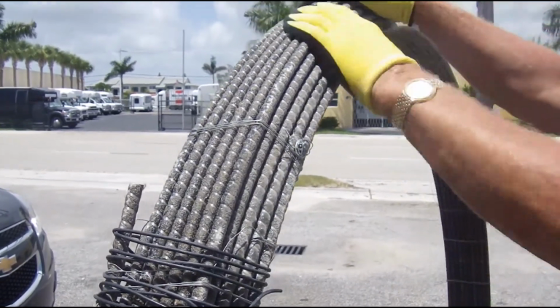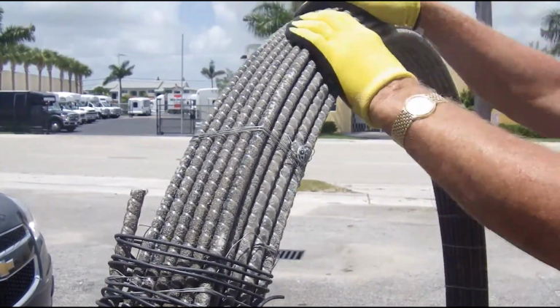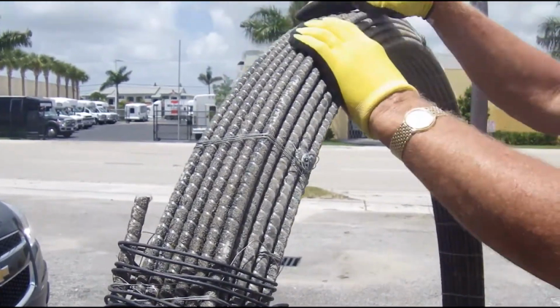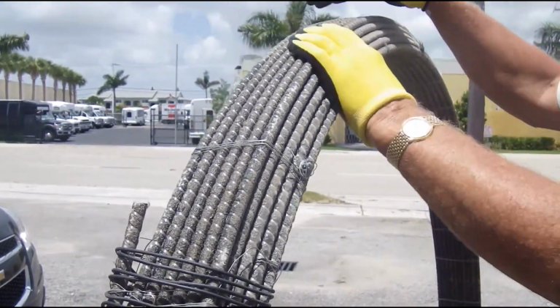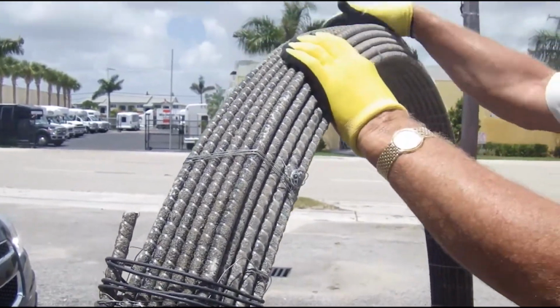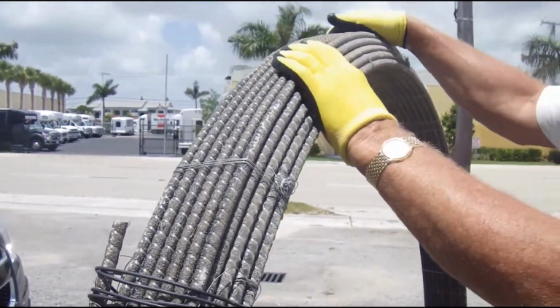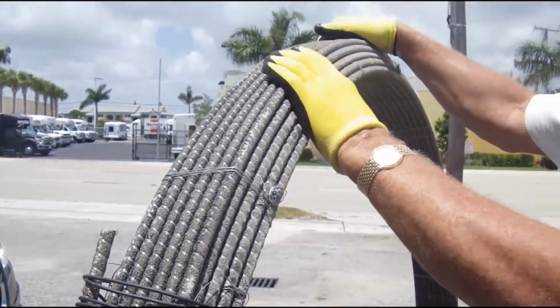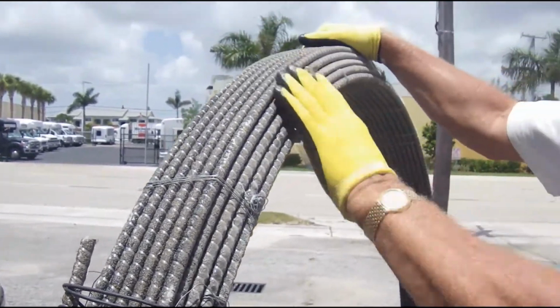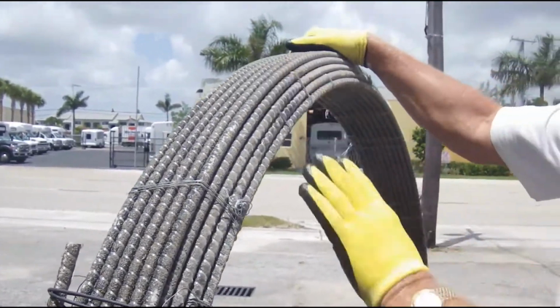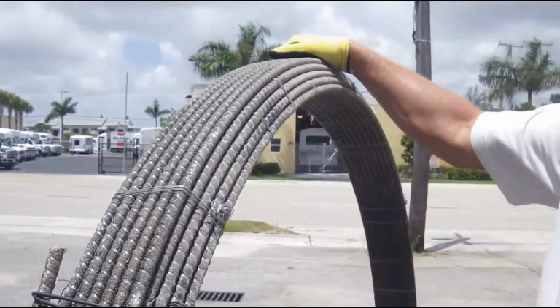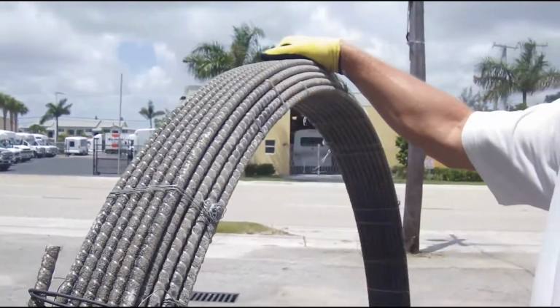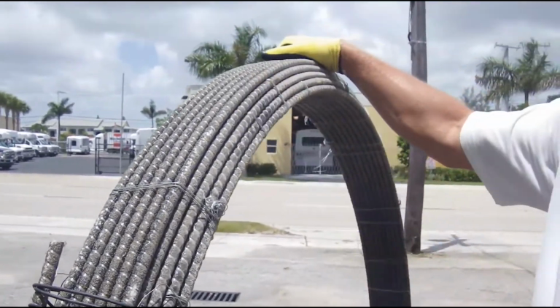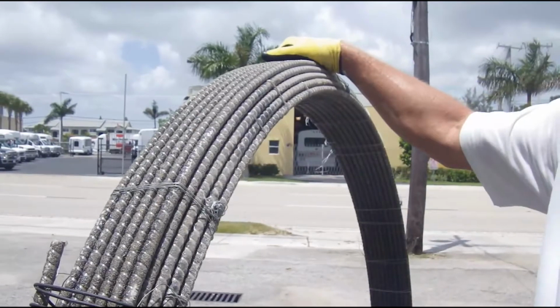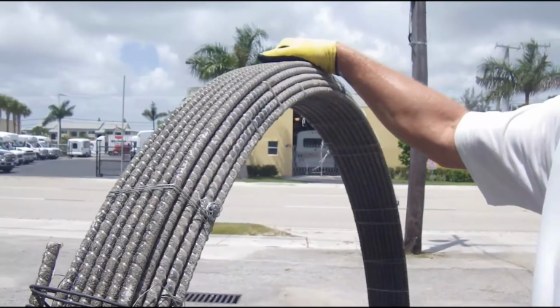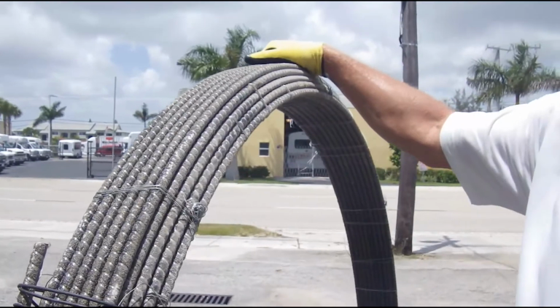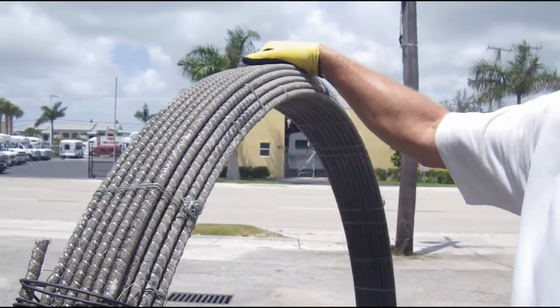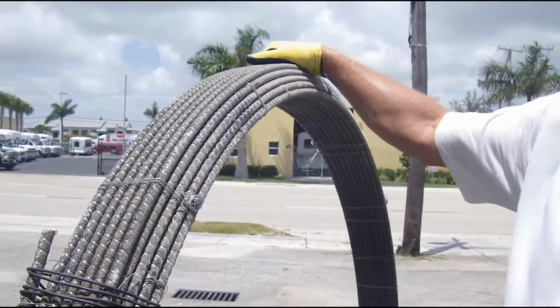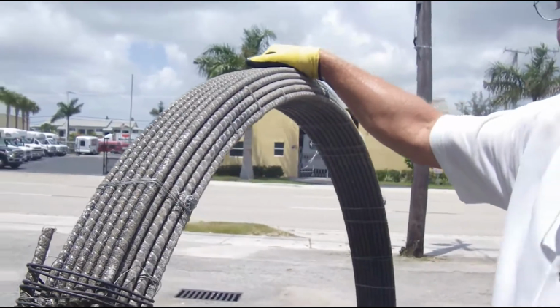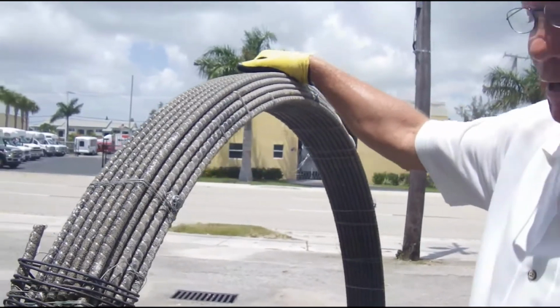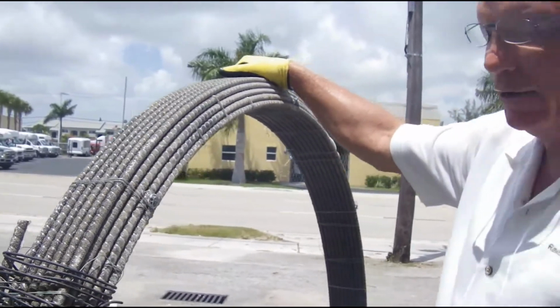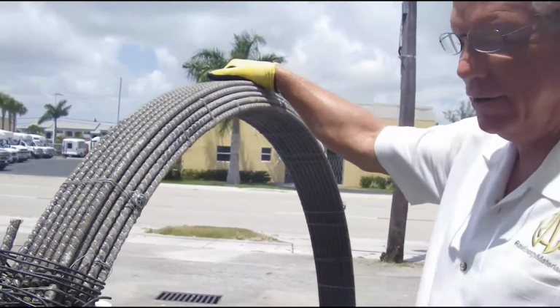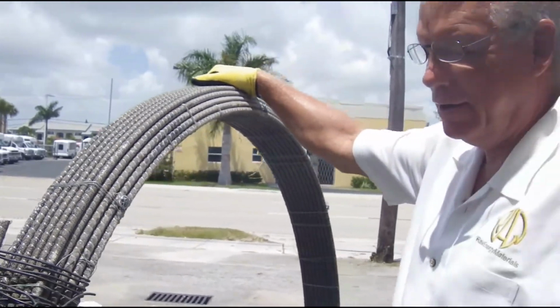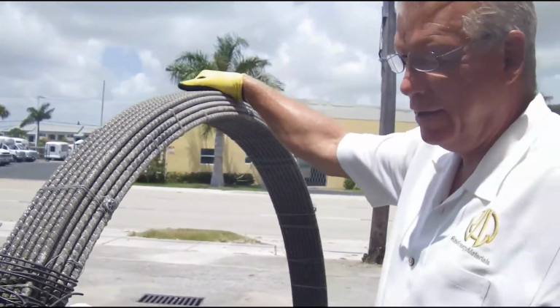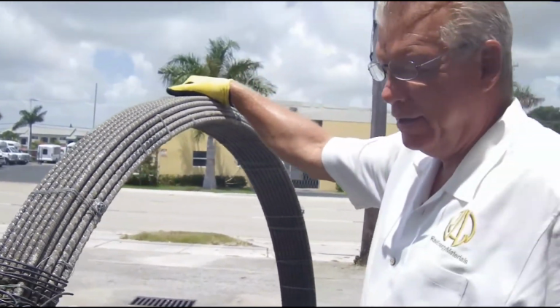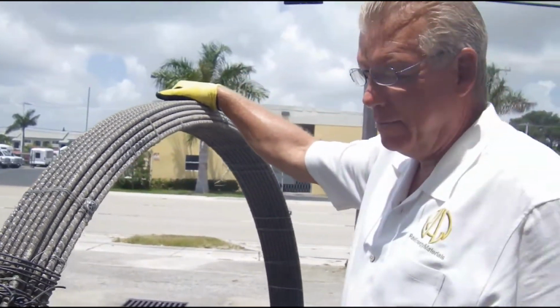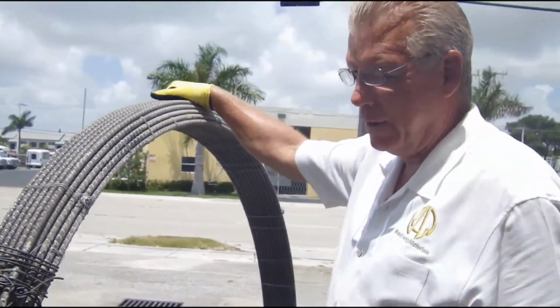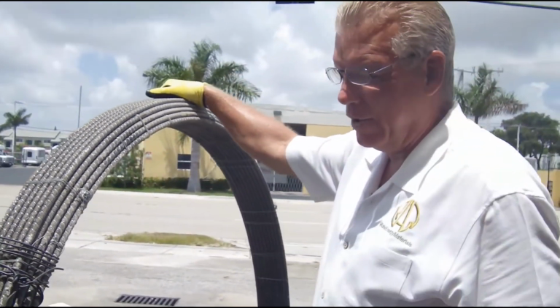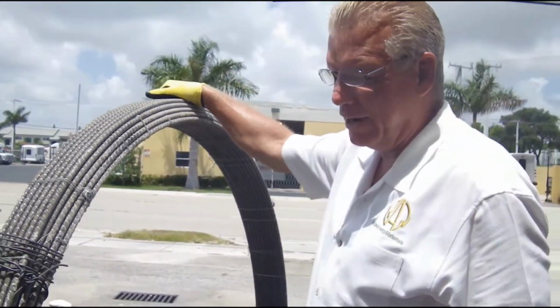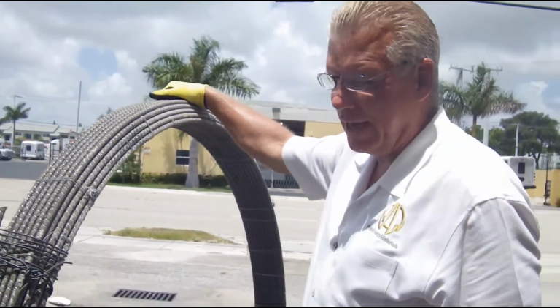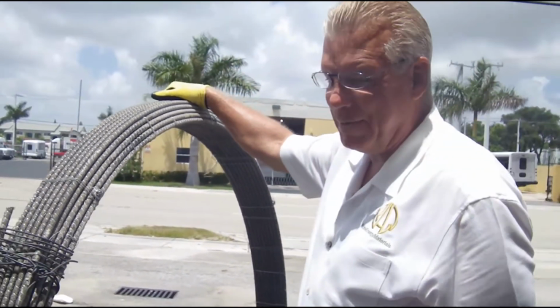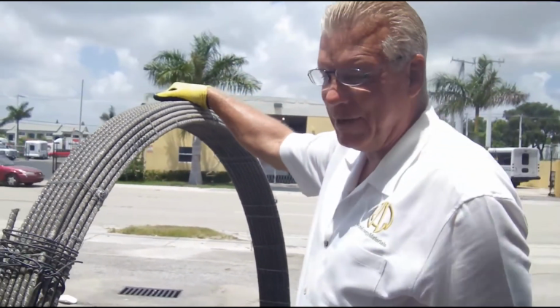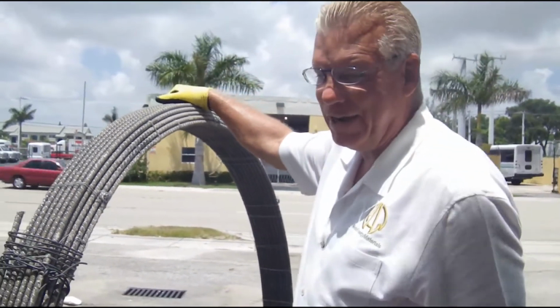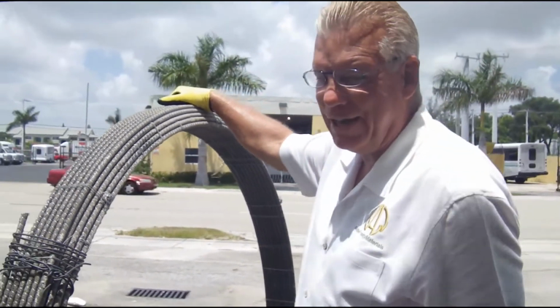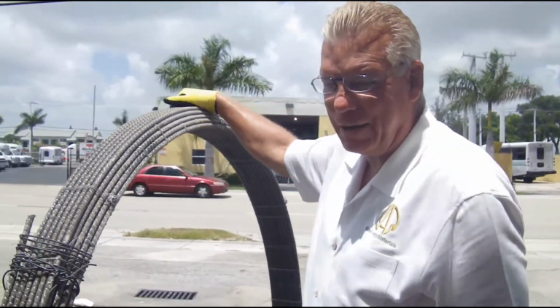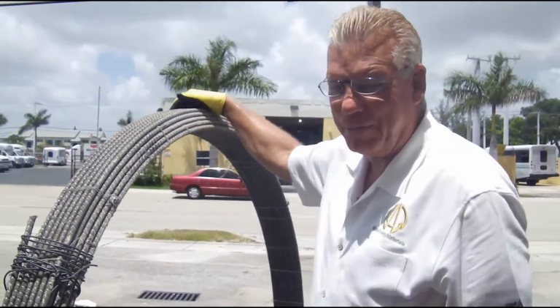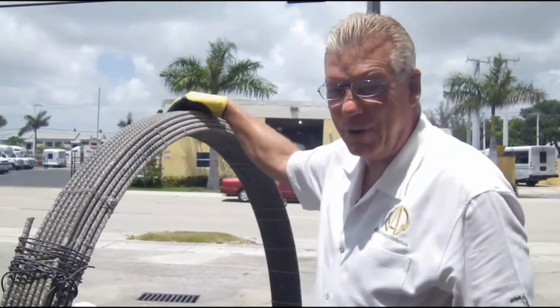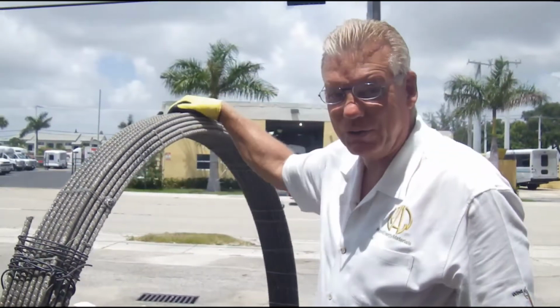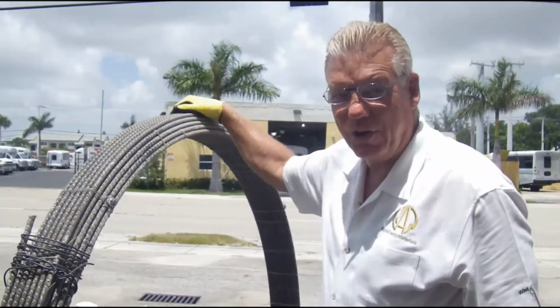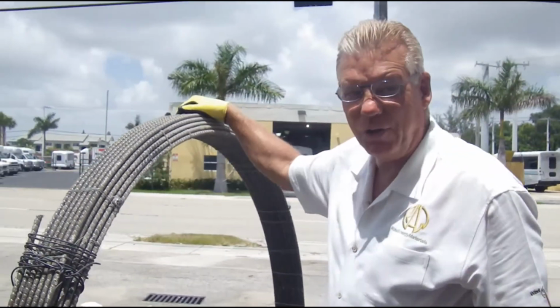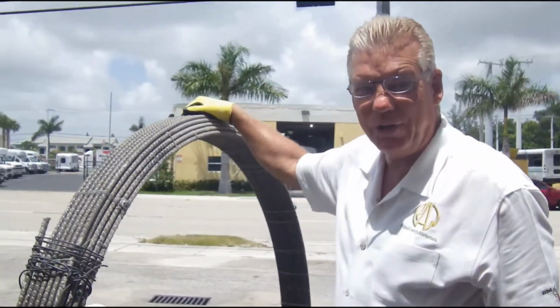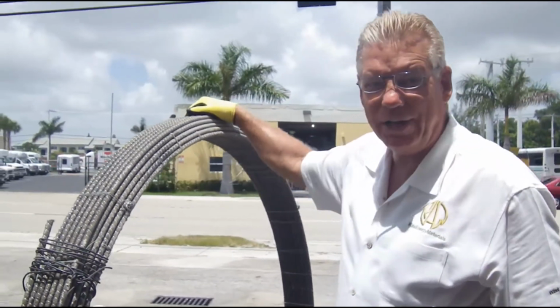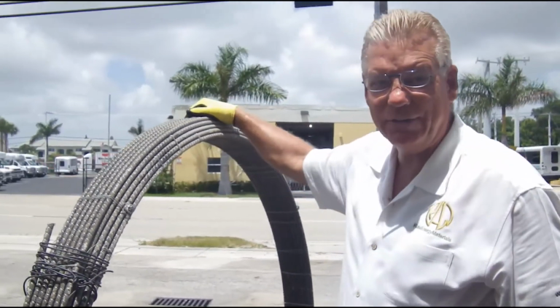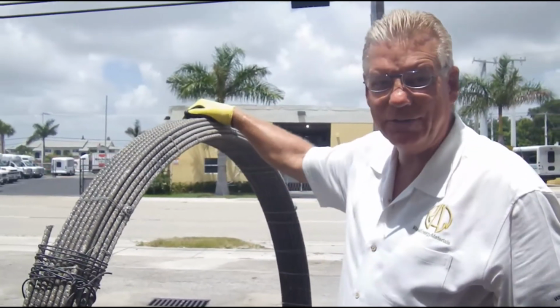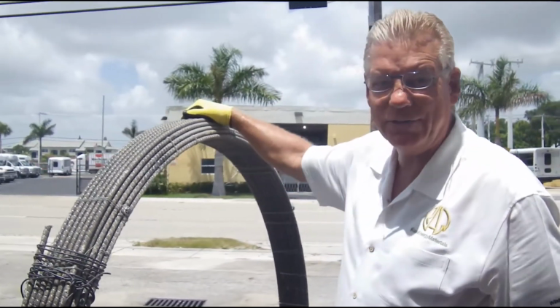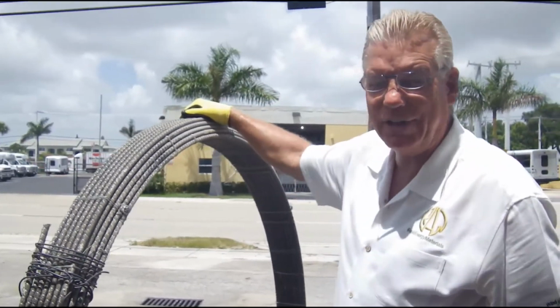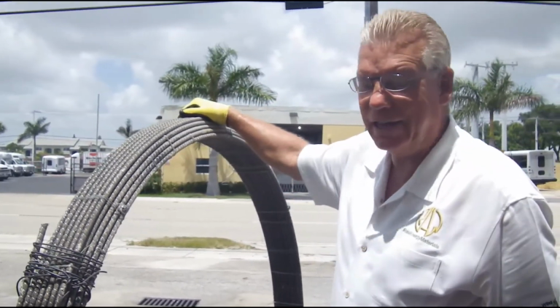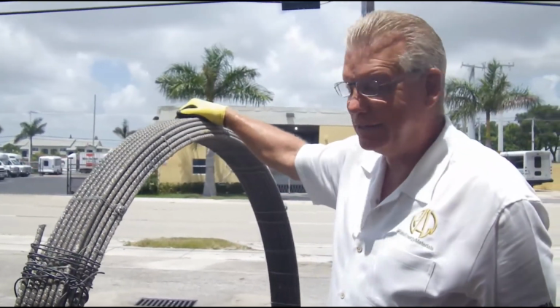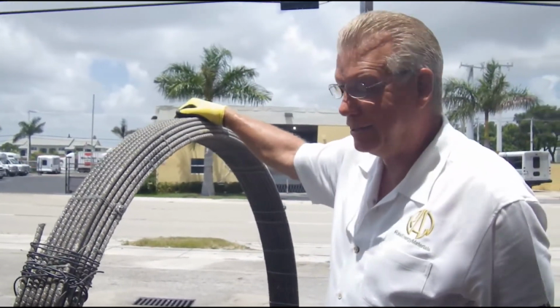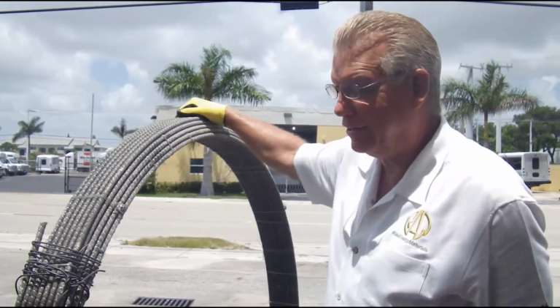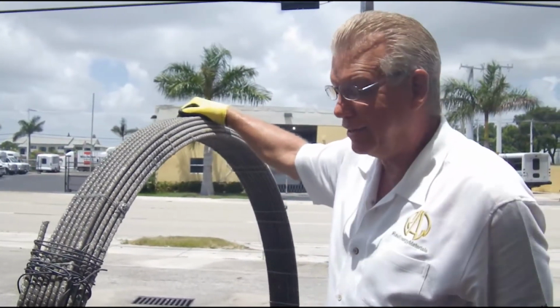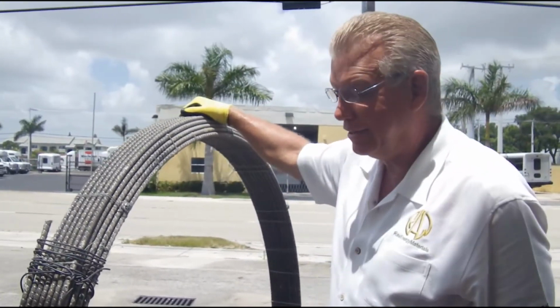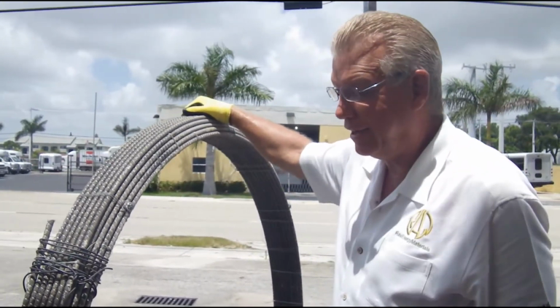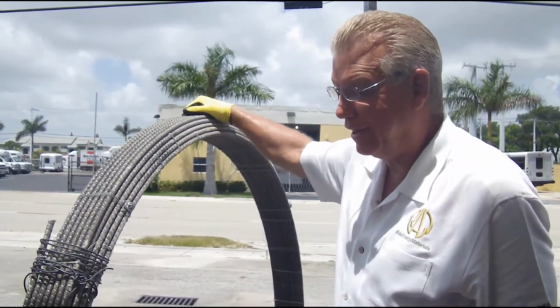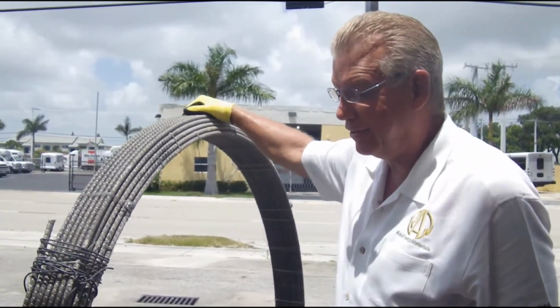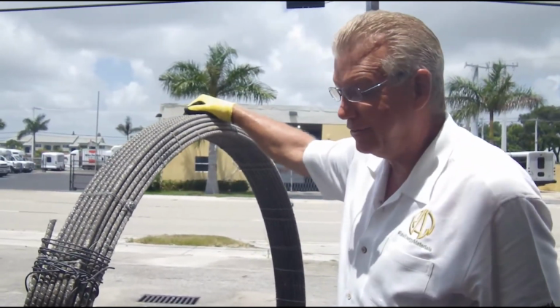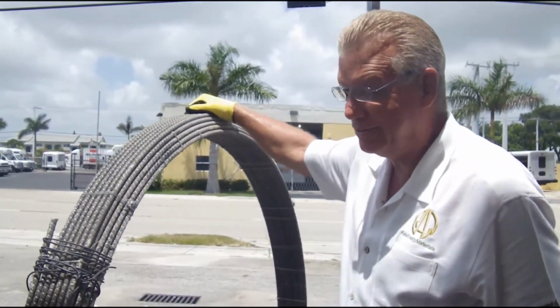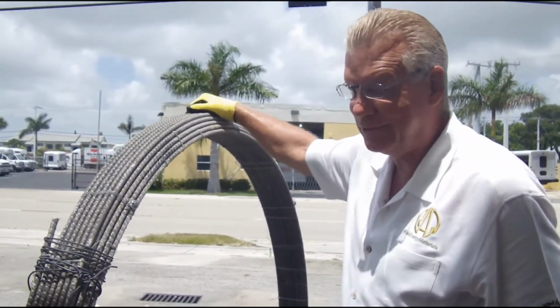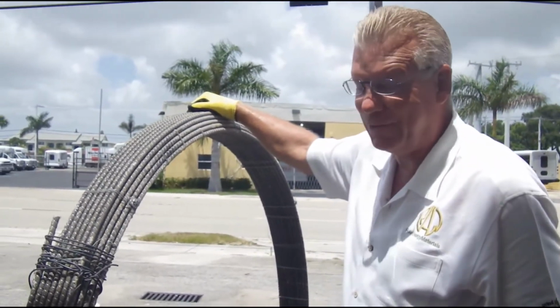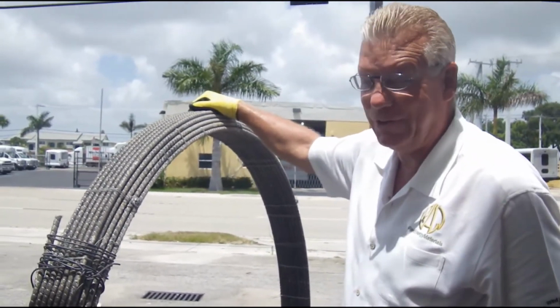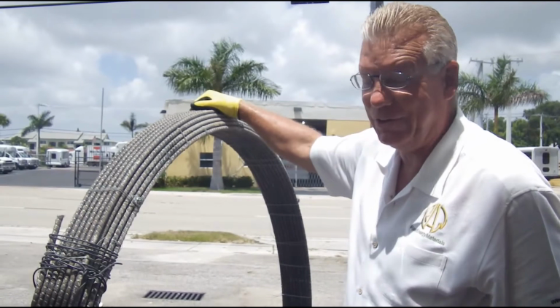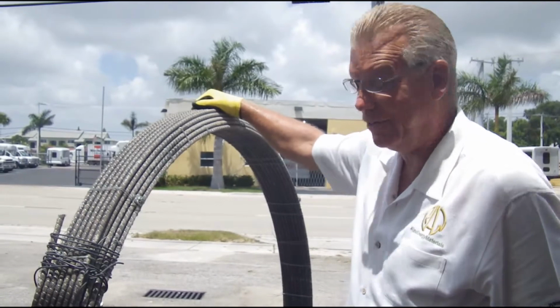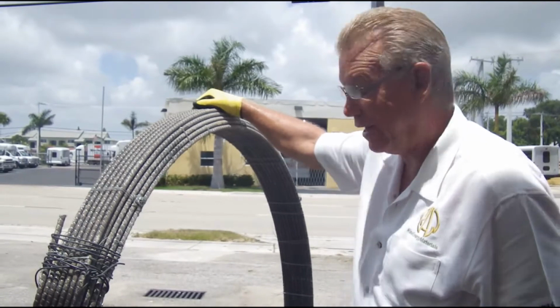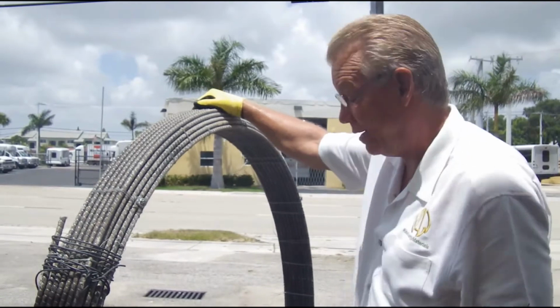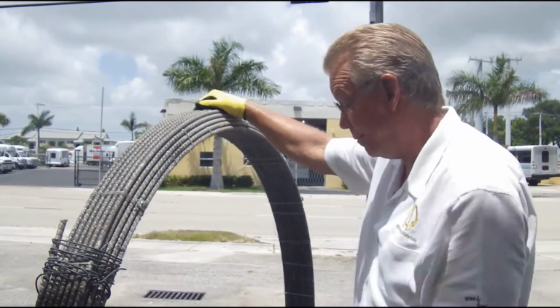We used to coil it in 16 millimeter, but when it came undone, it poked a hole in a steel container, so we don't do that anymore.